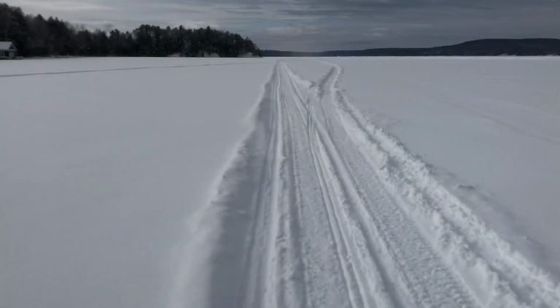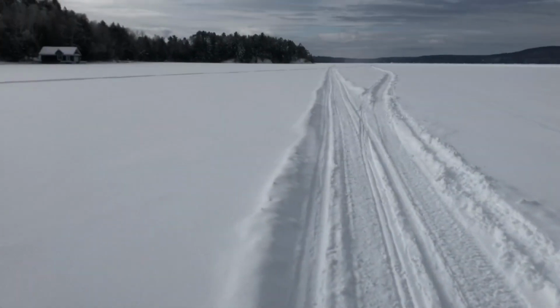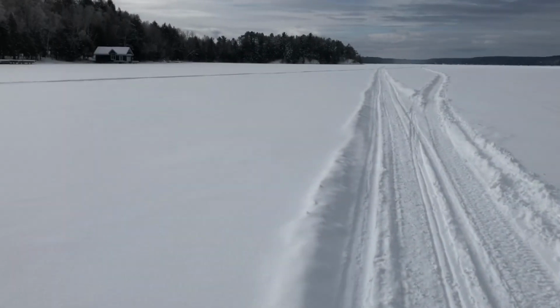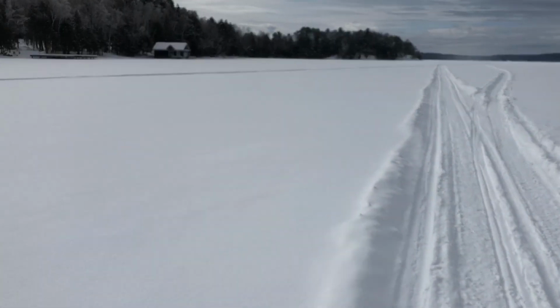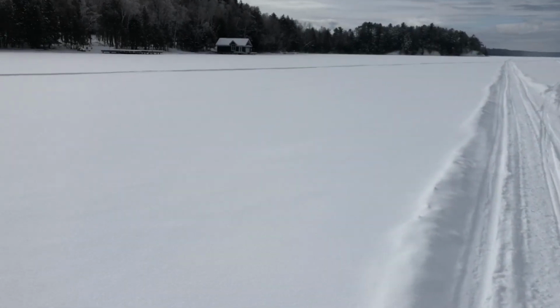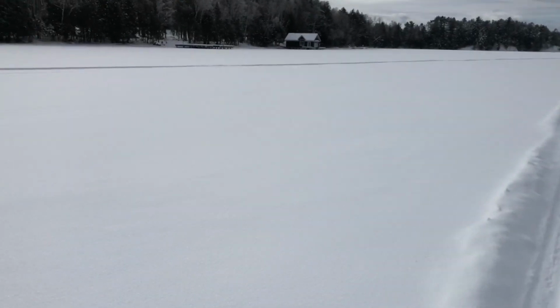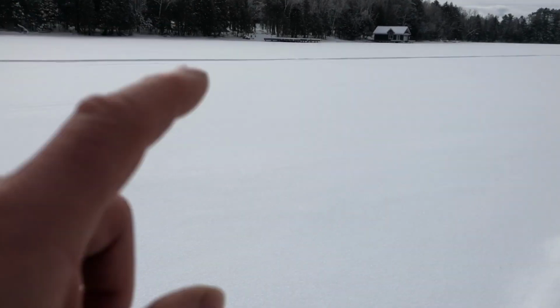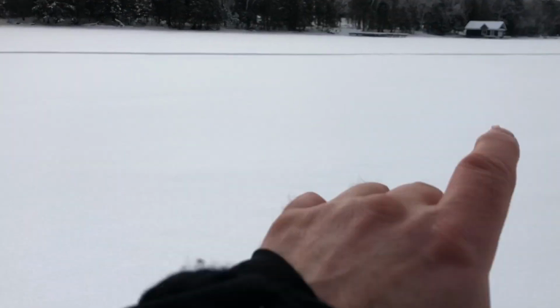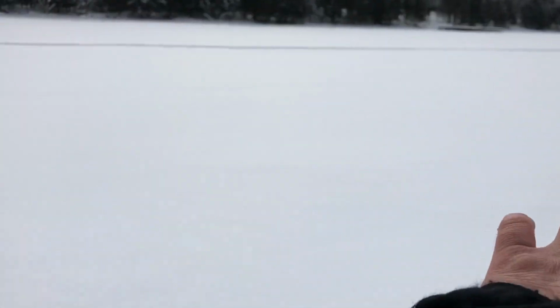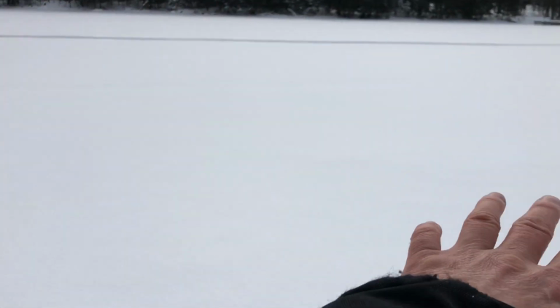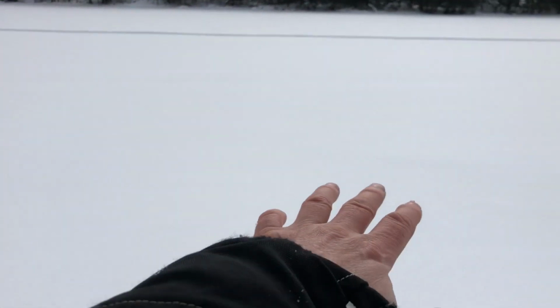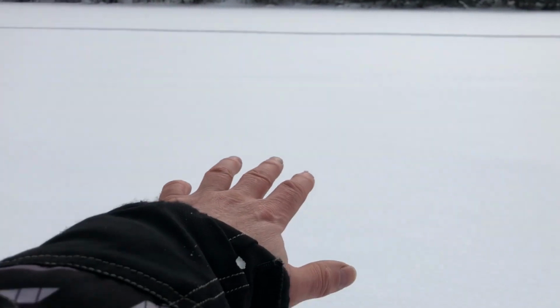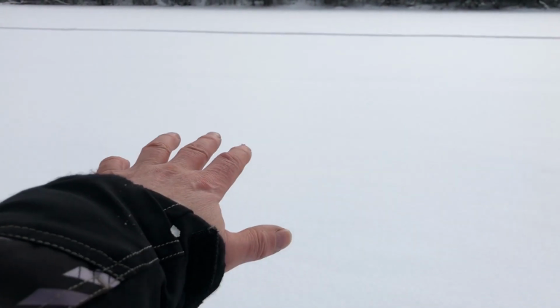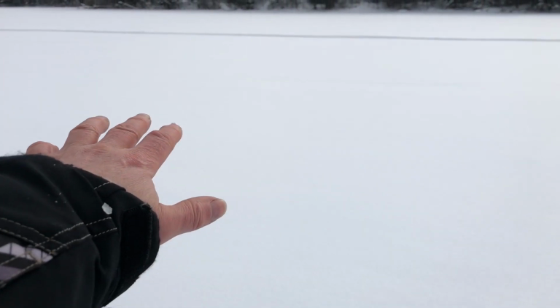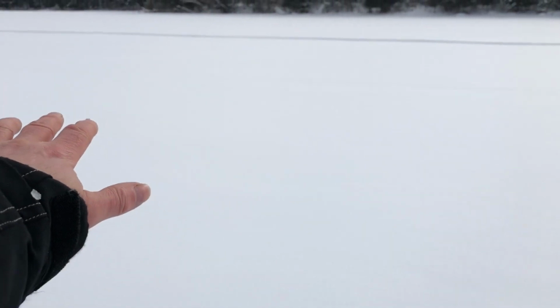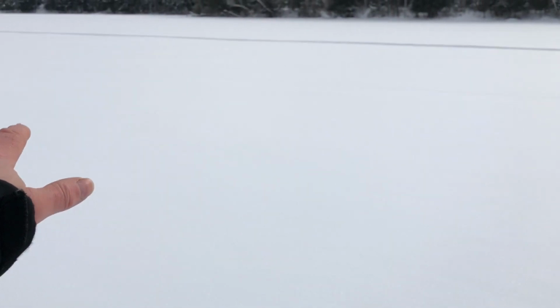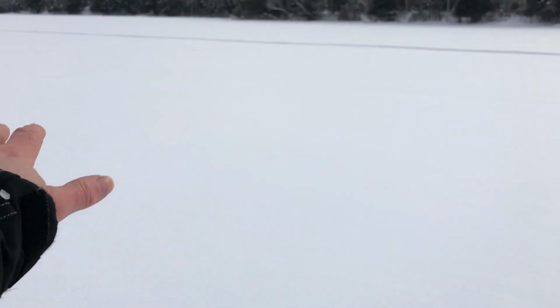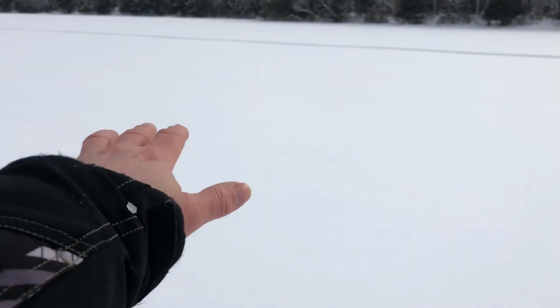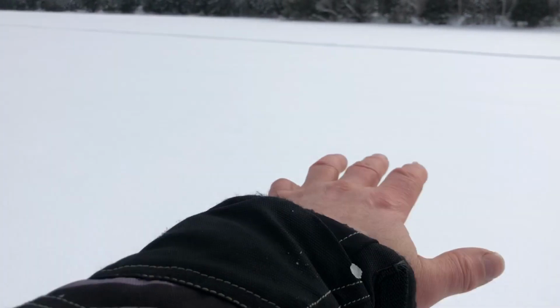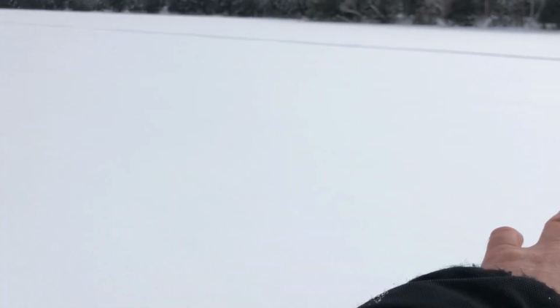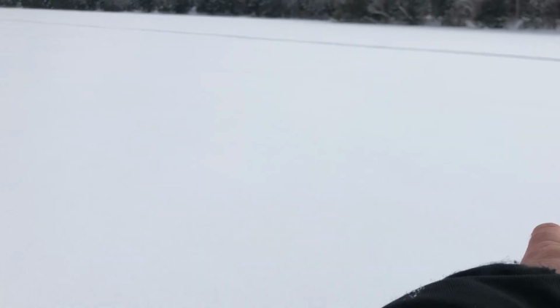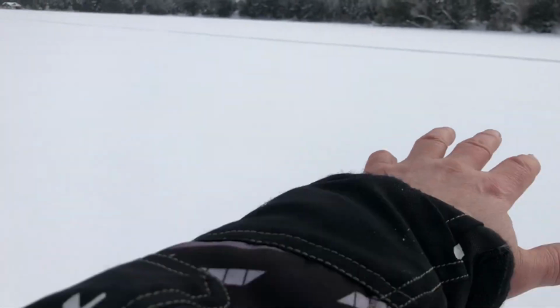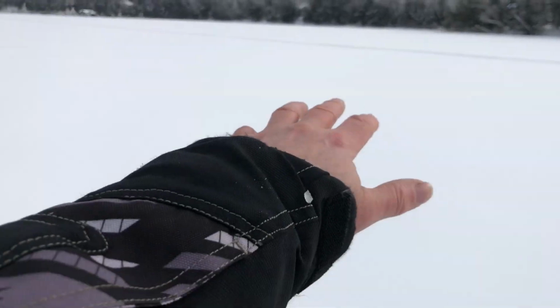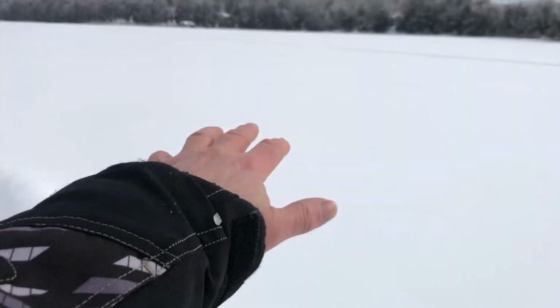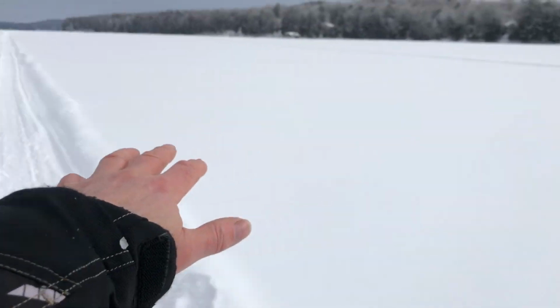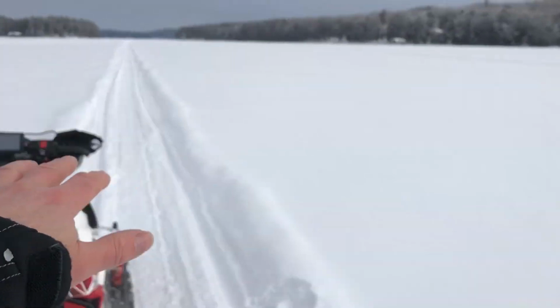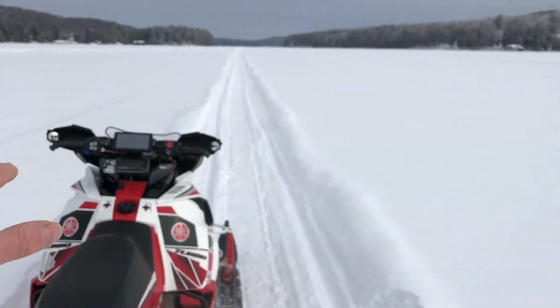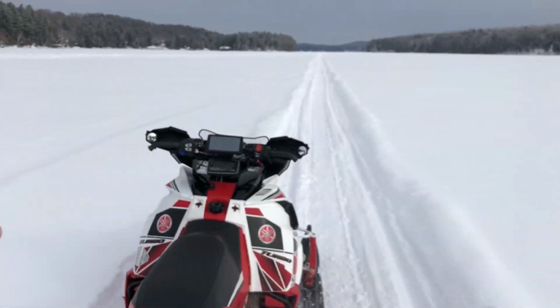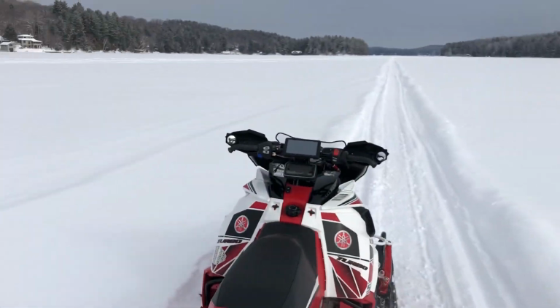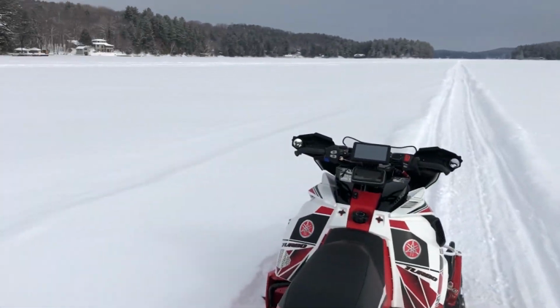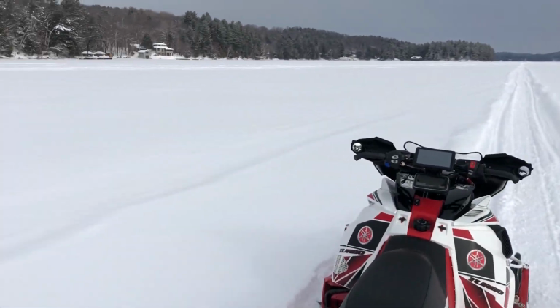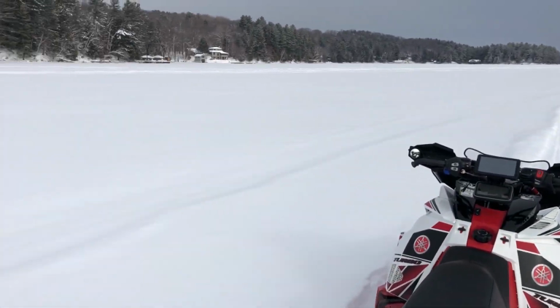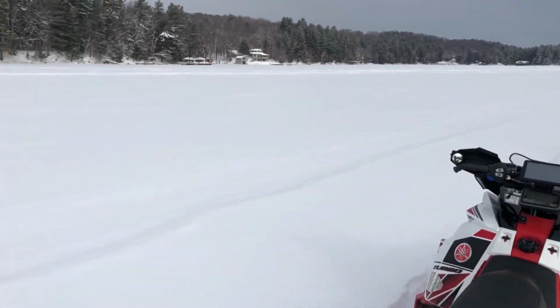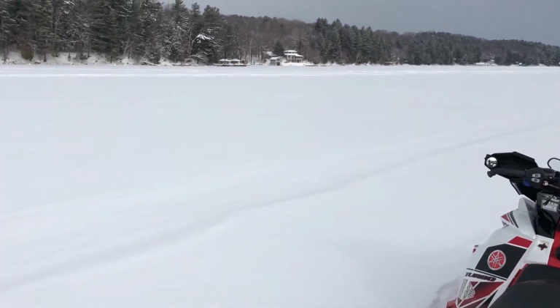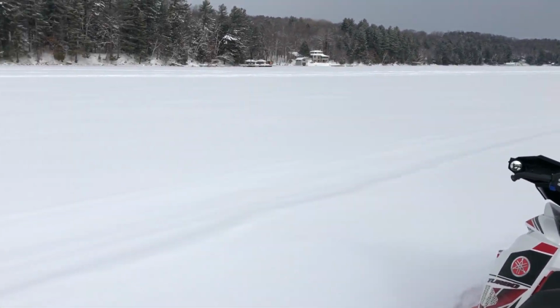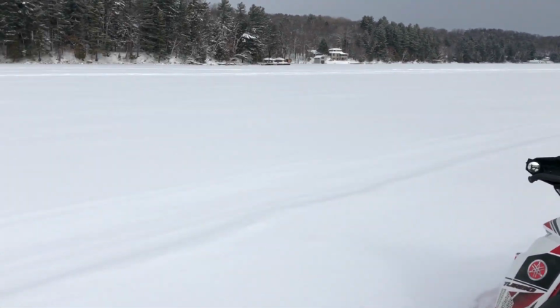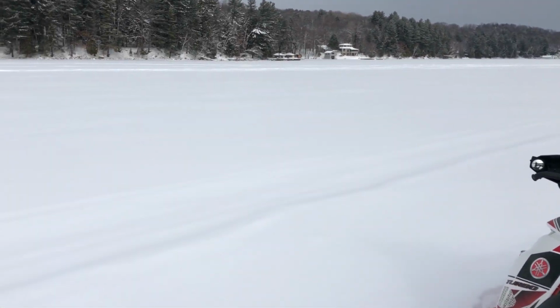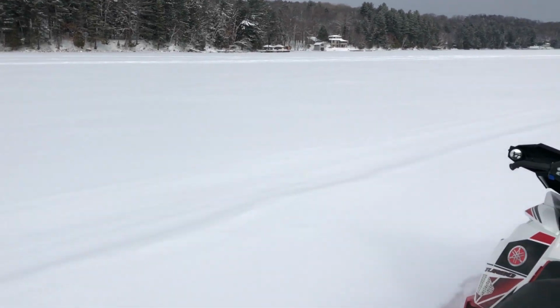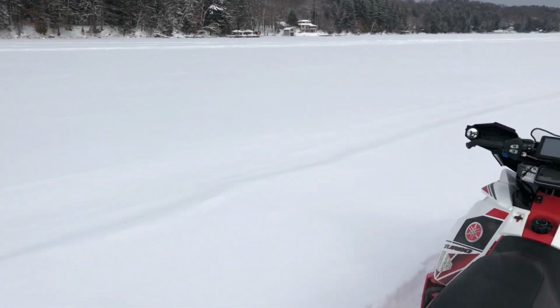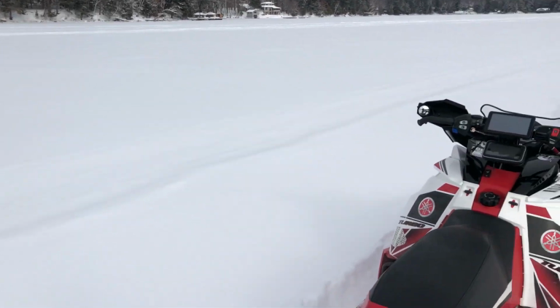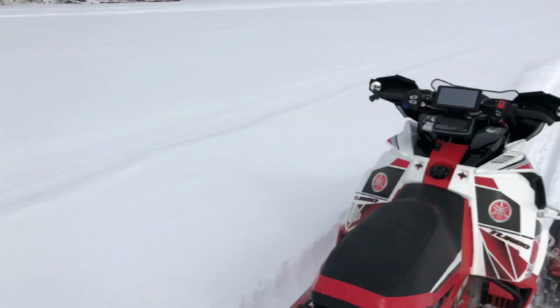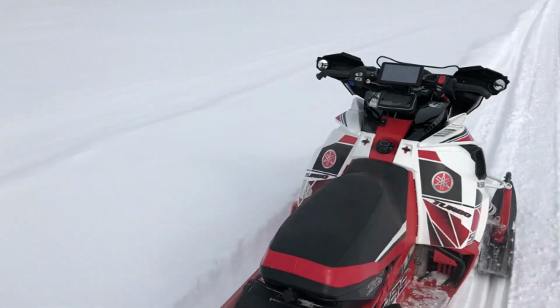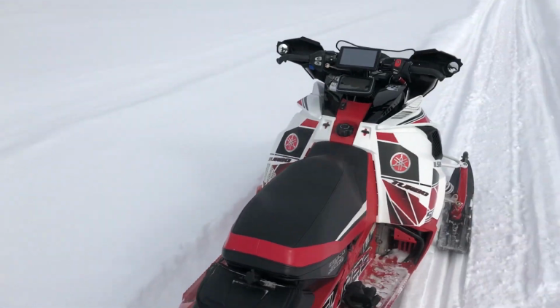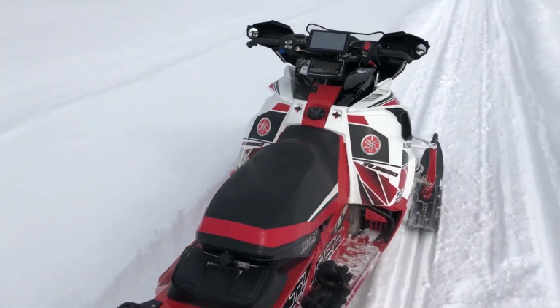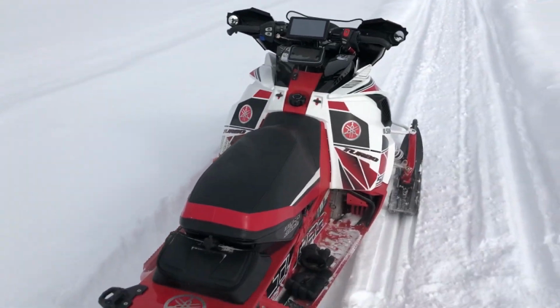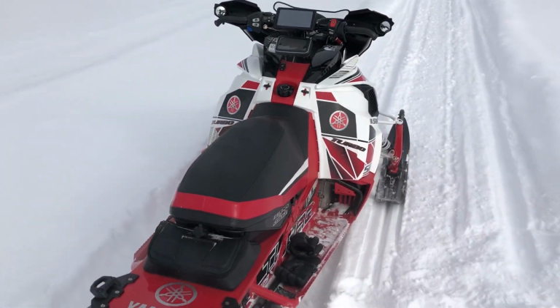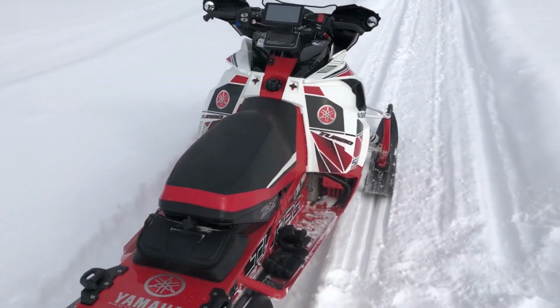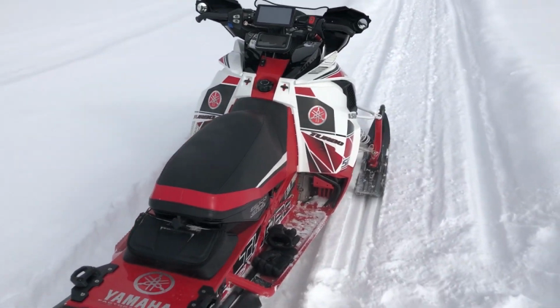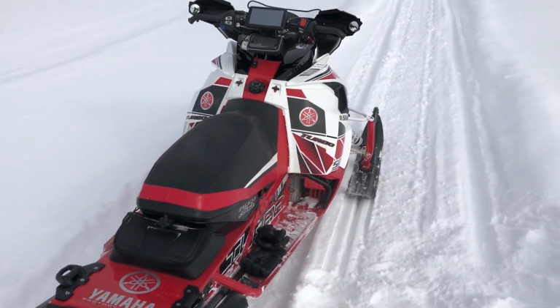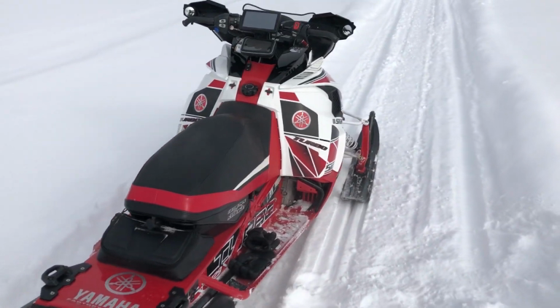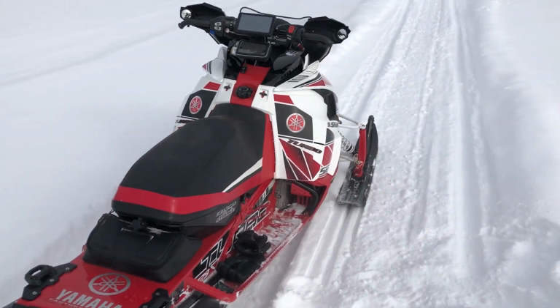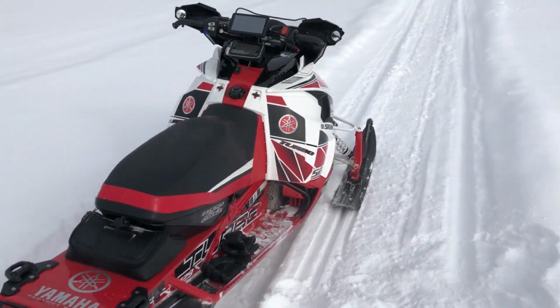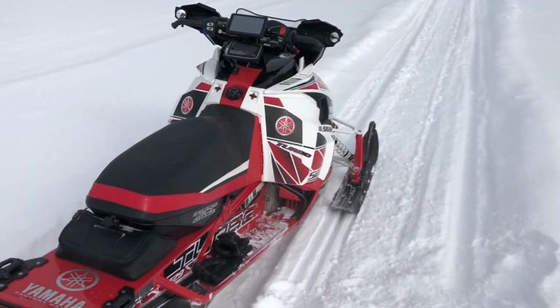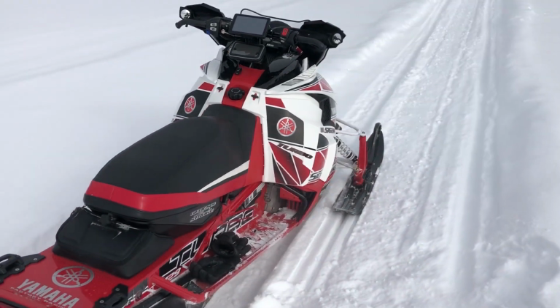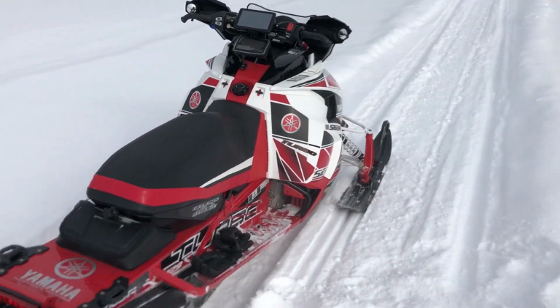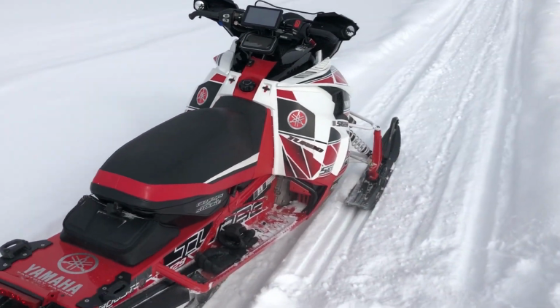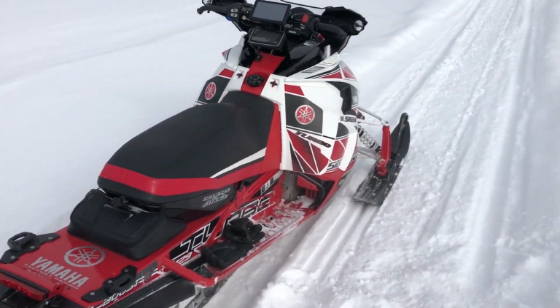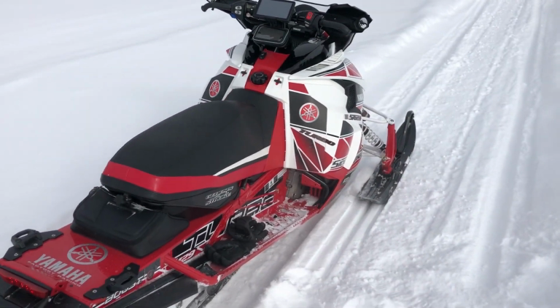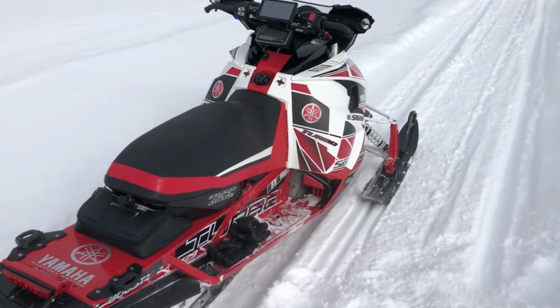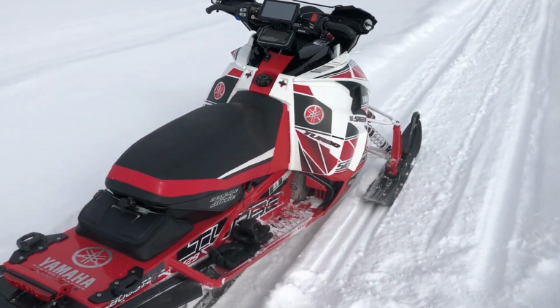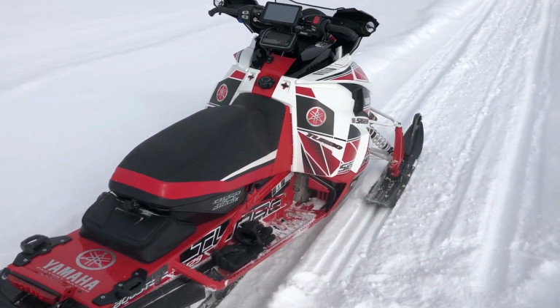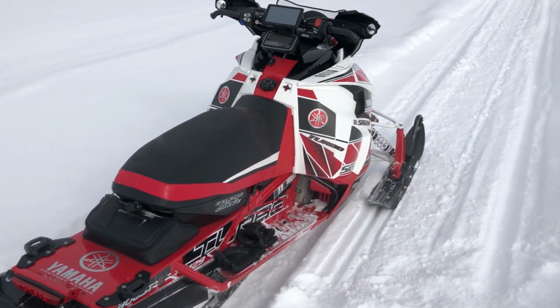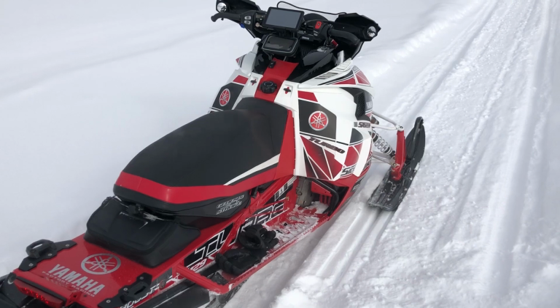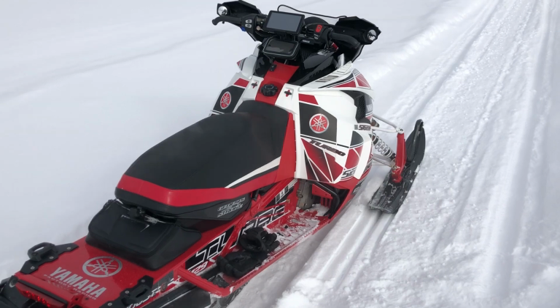It's pretty deep out here — there's about a foot and a half of snow out in the powder, so I think I'm pretty good as far as not having that freeze up.